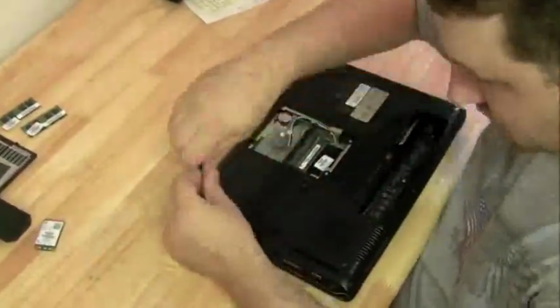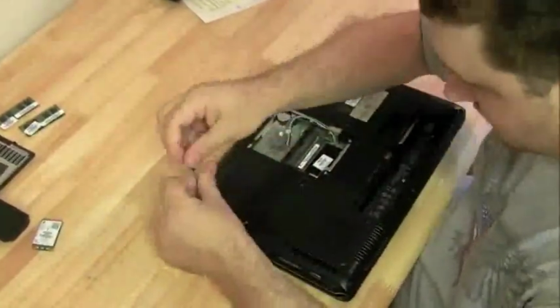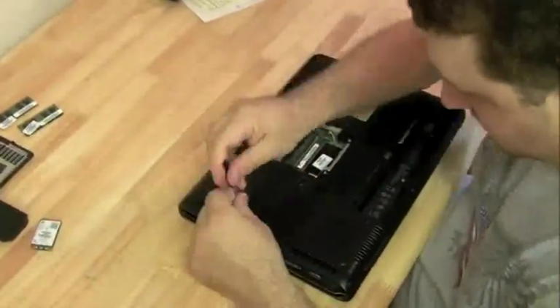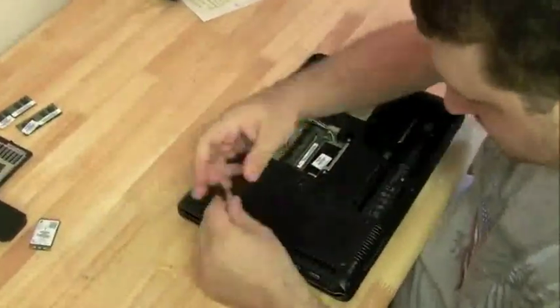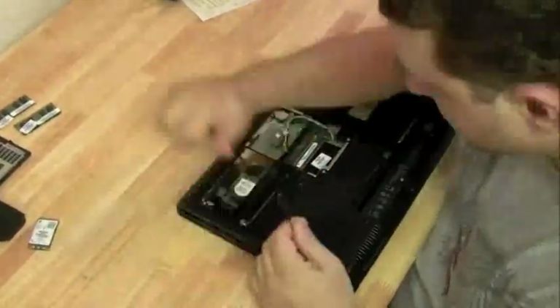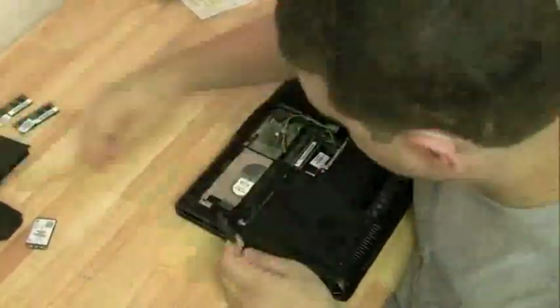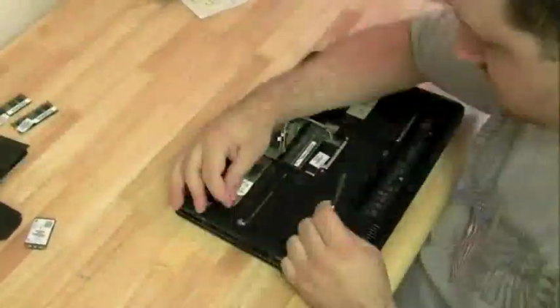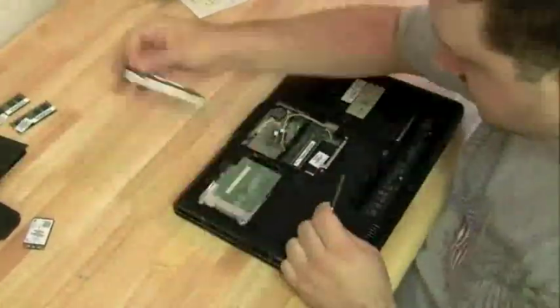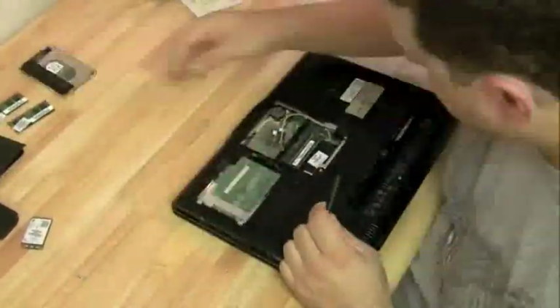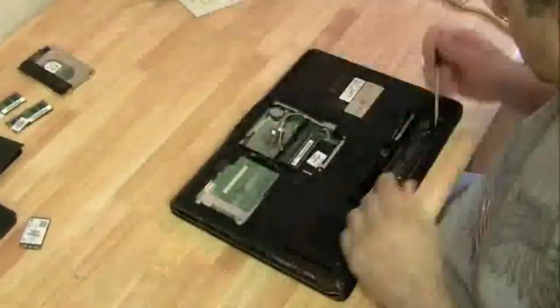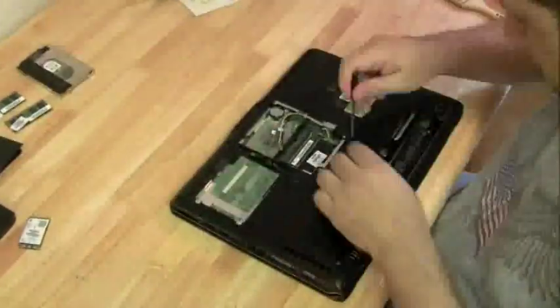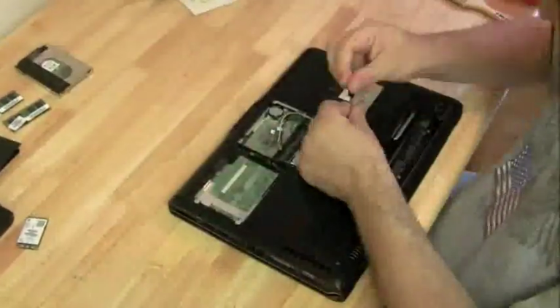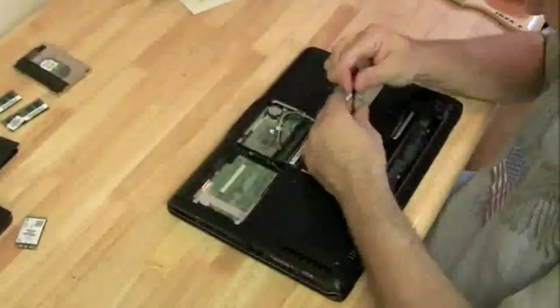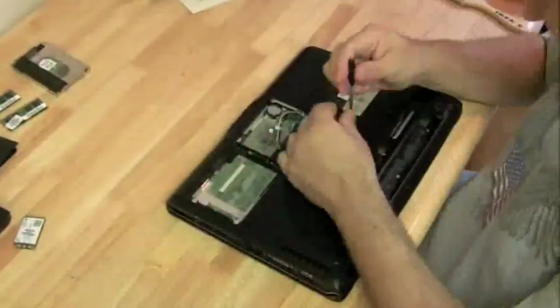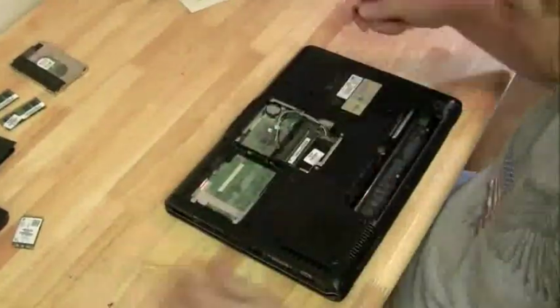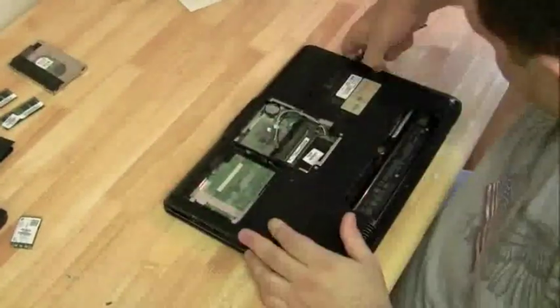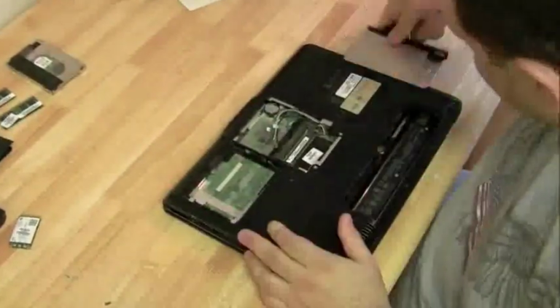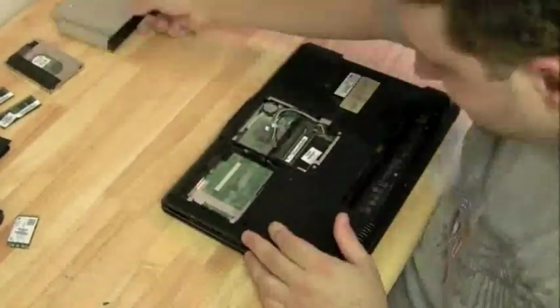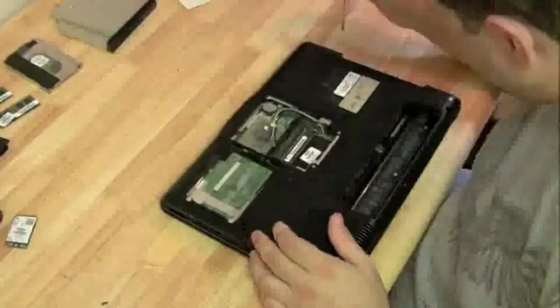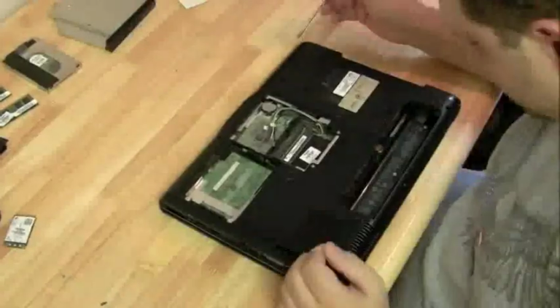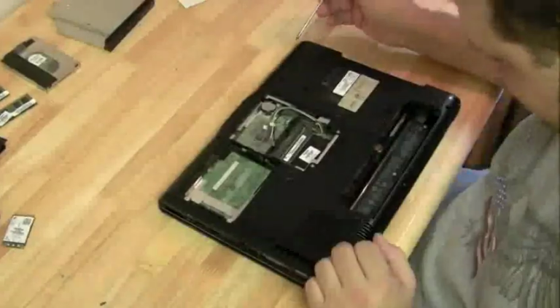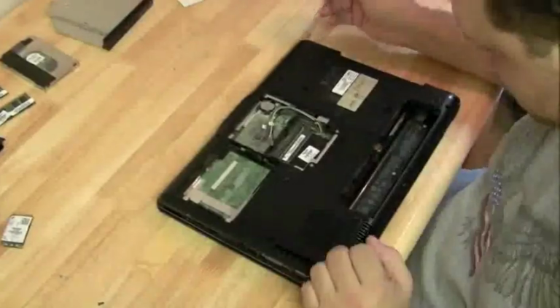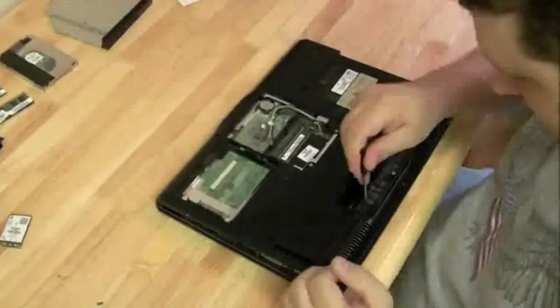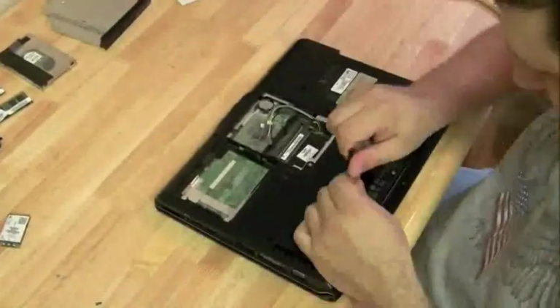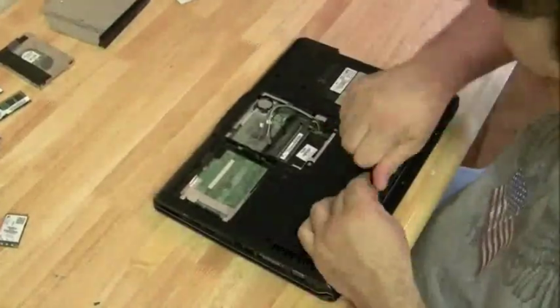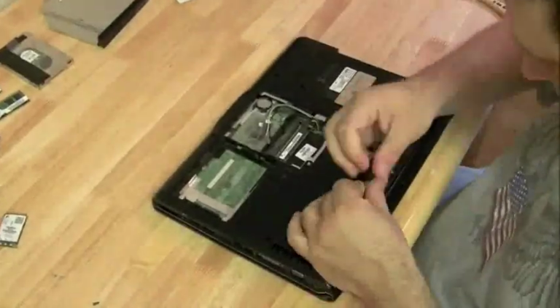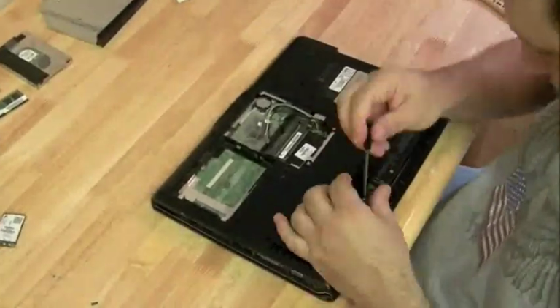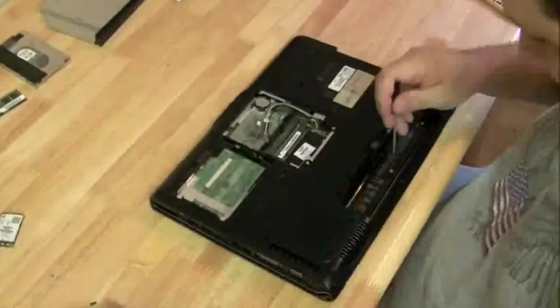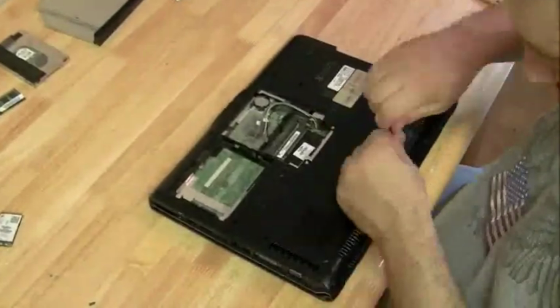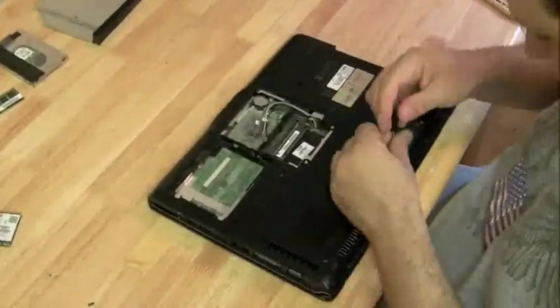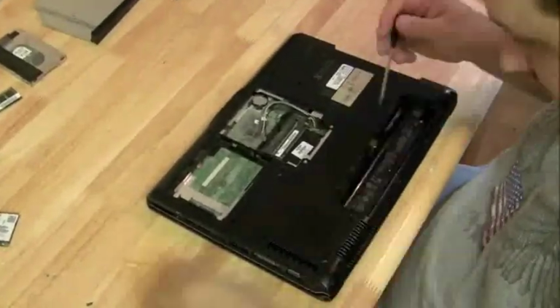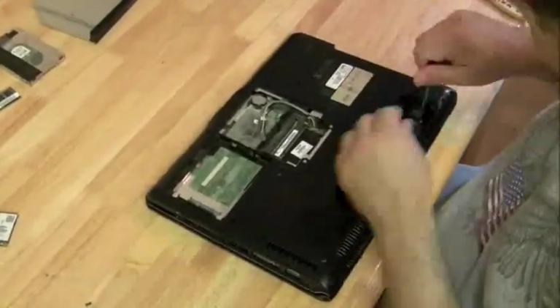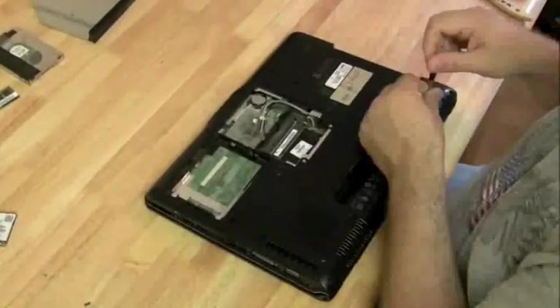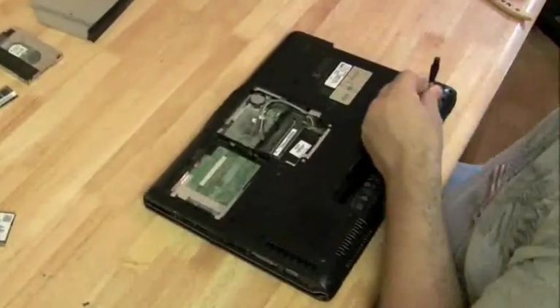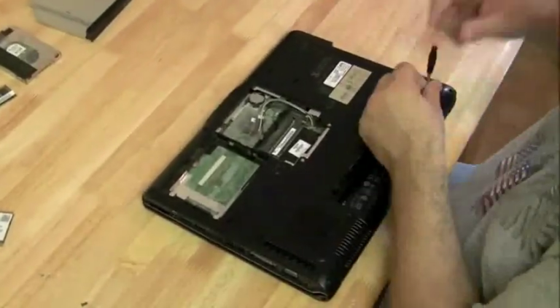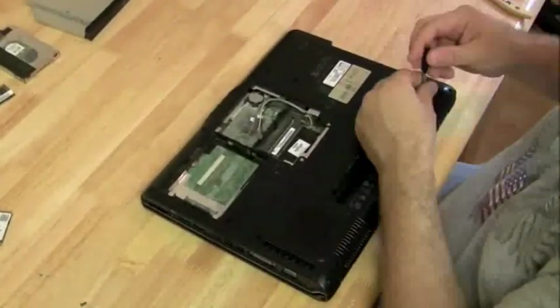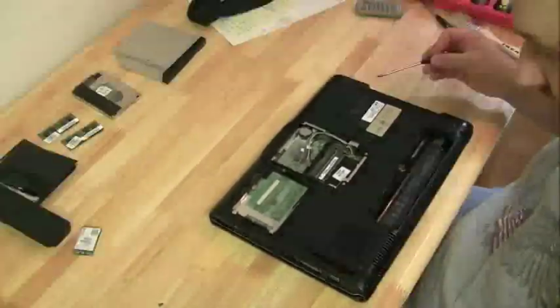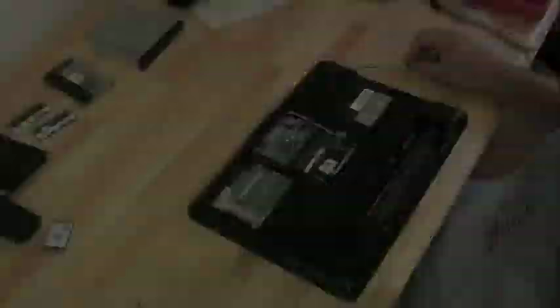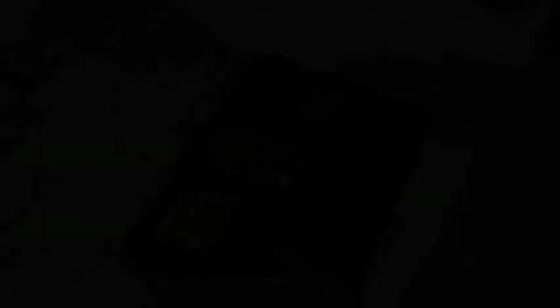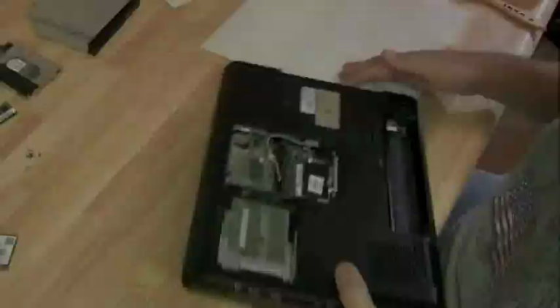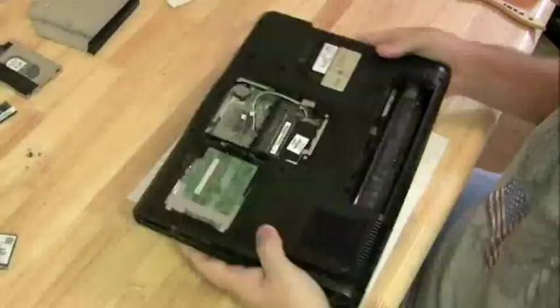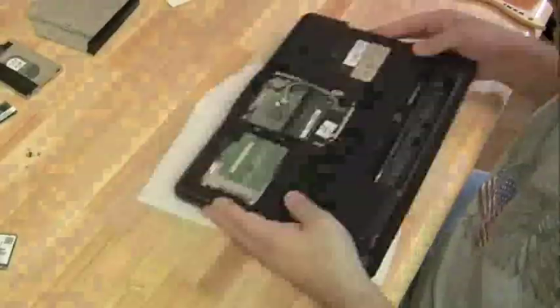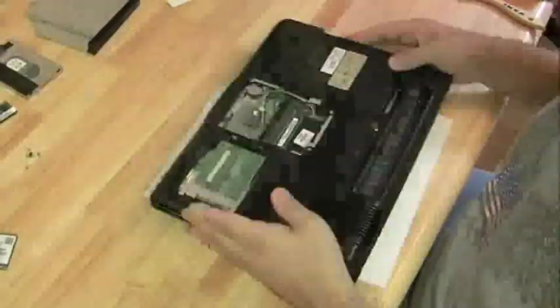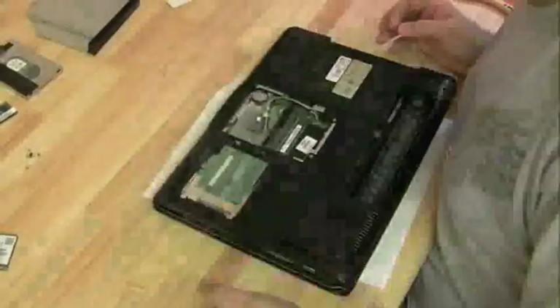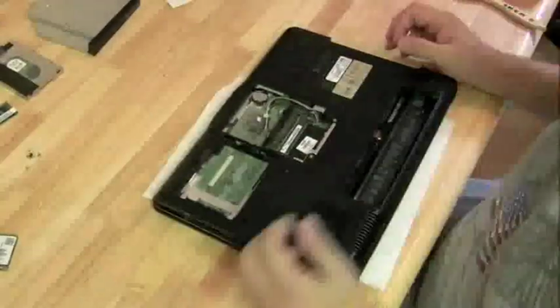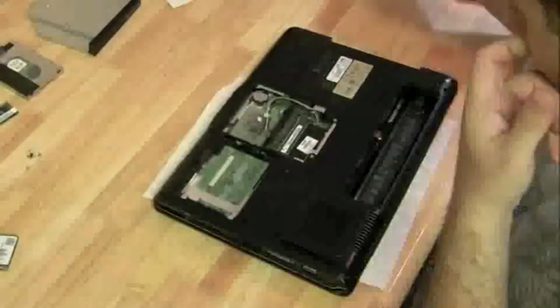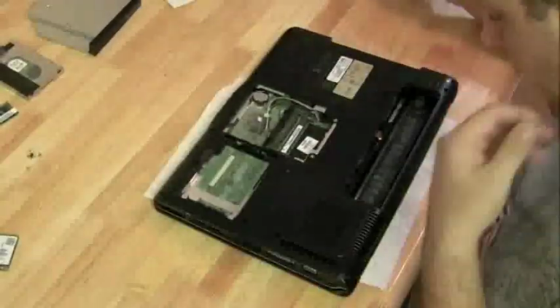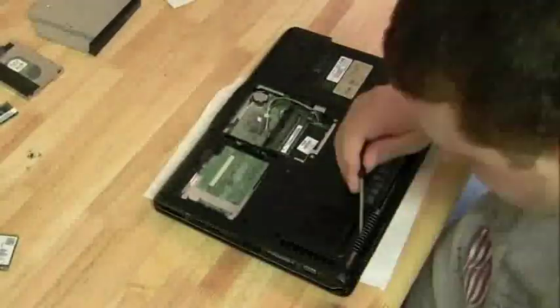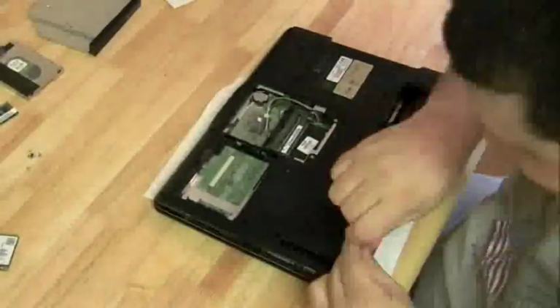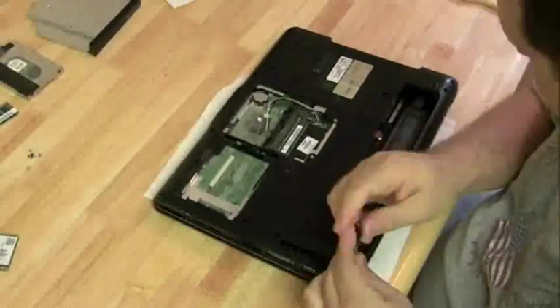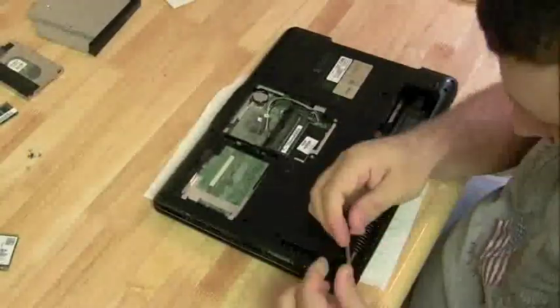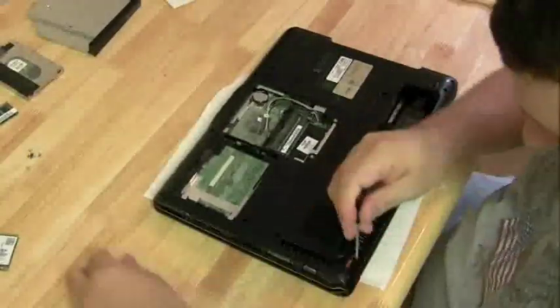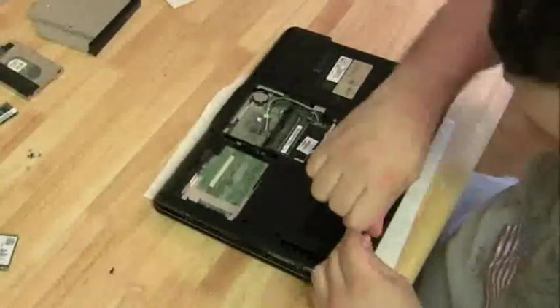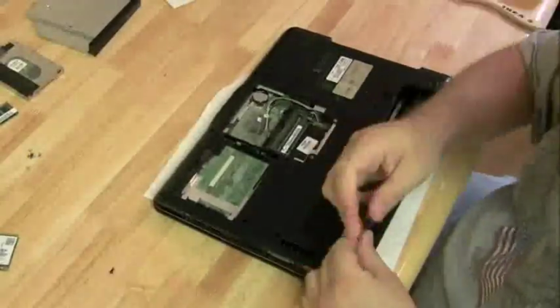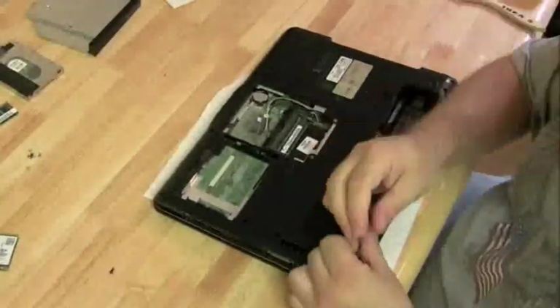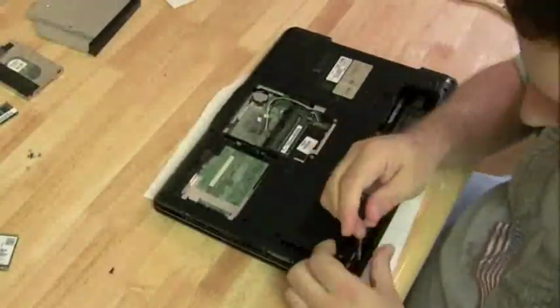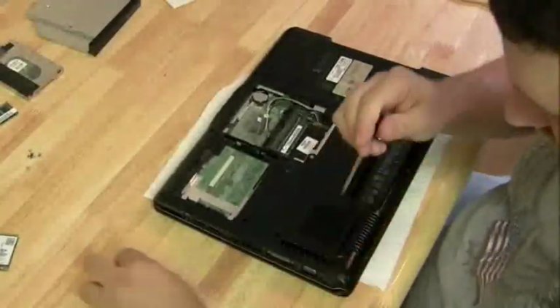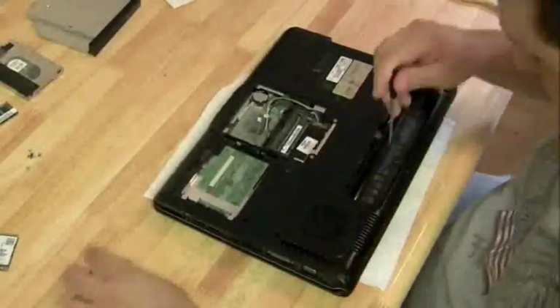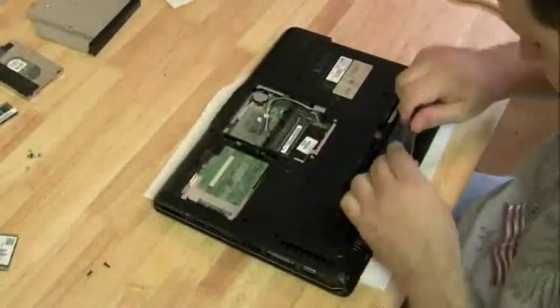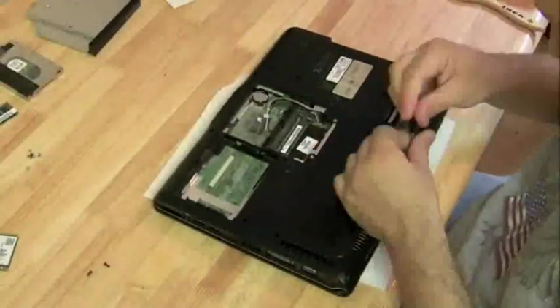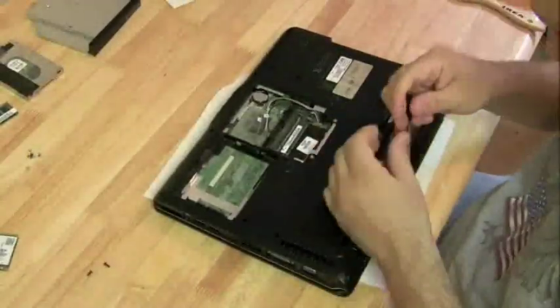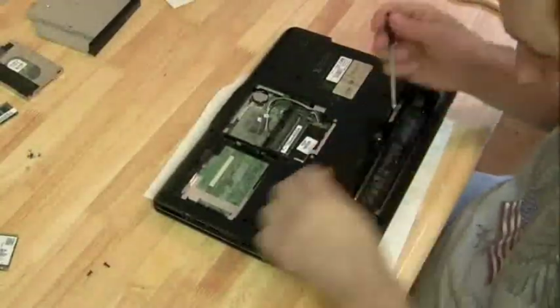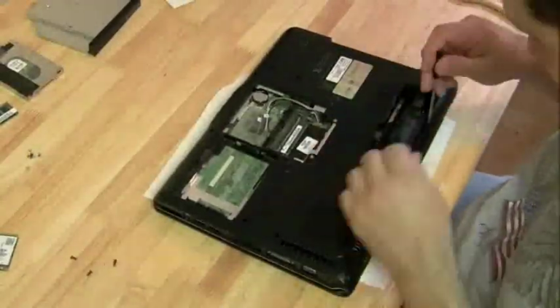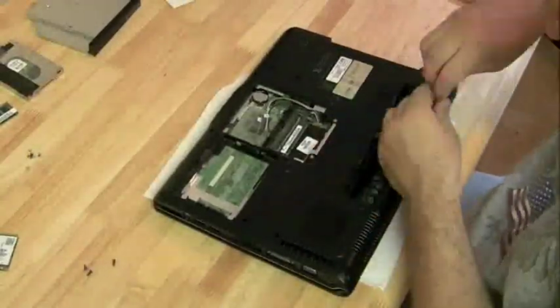I pulled that RAM out — I wanted to show you that we did try replacing the RAM. It still could have been a RAM problem, but with the new RAM in, it did the same thing.